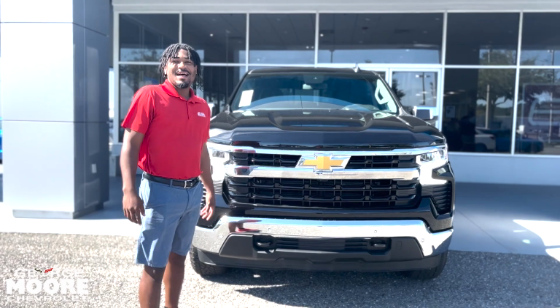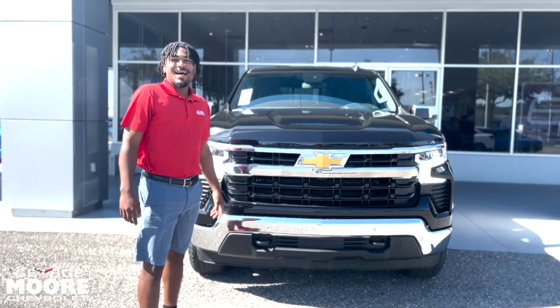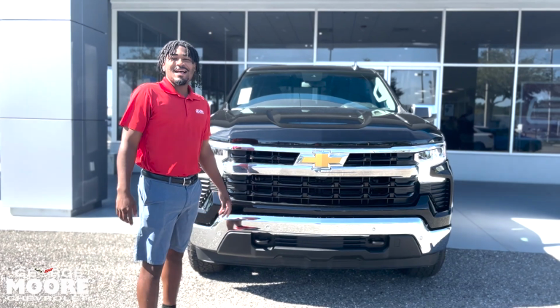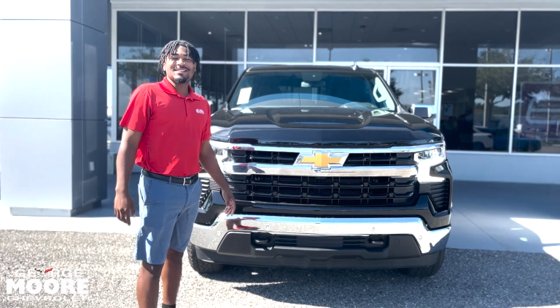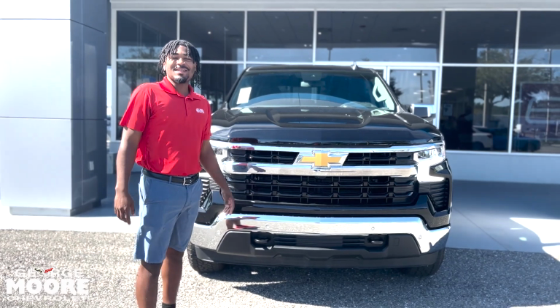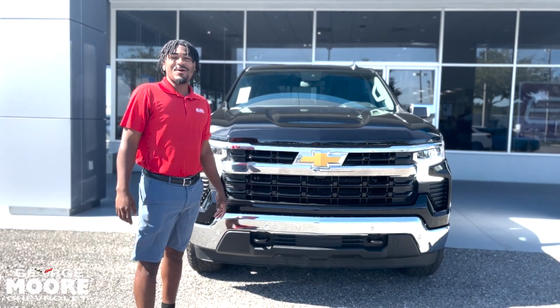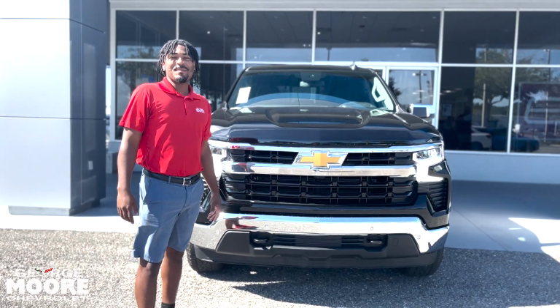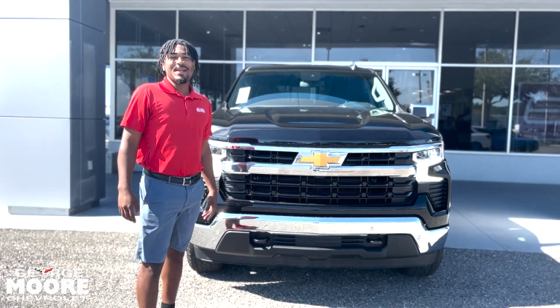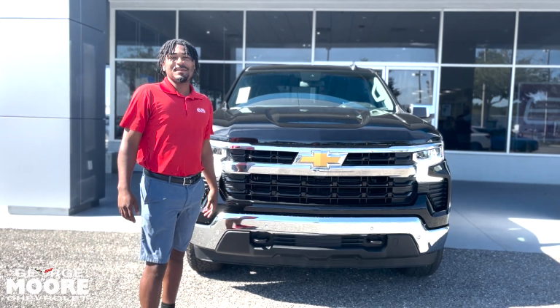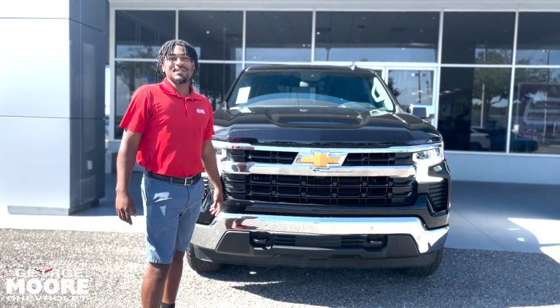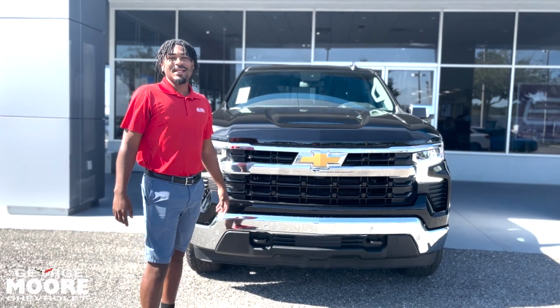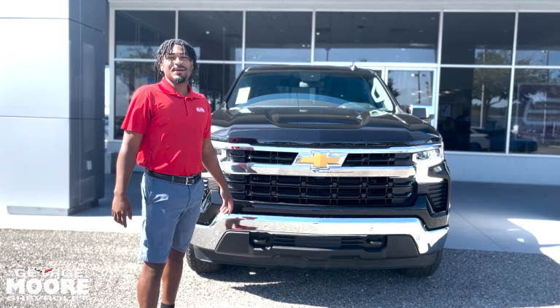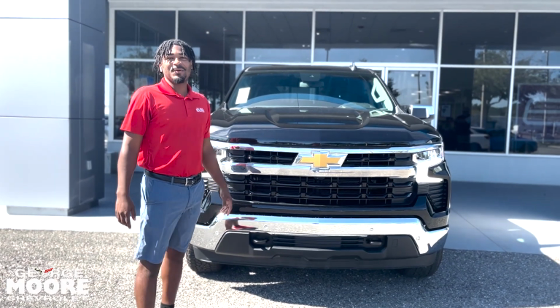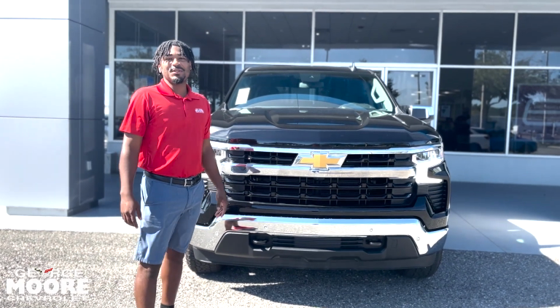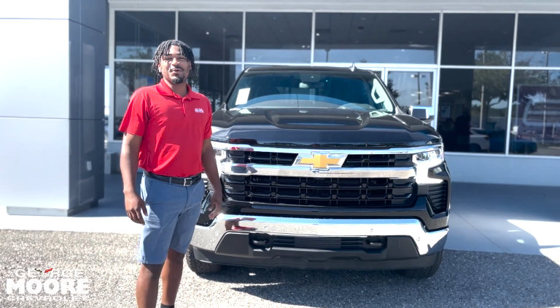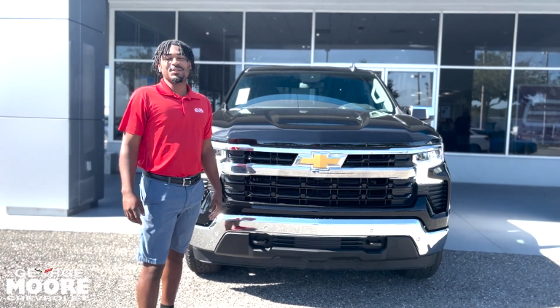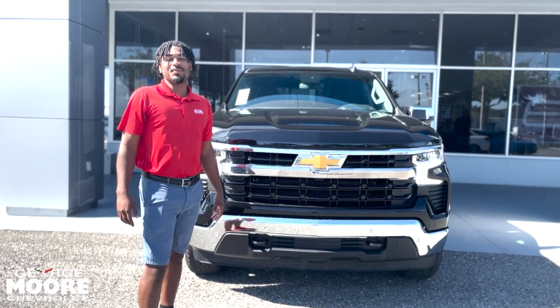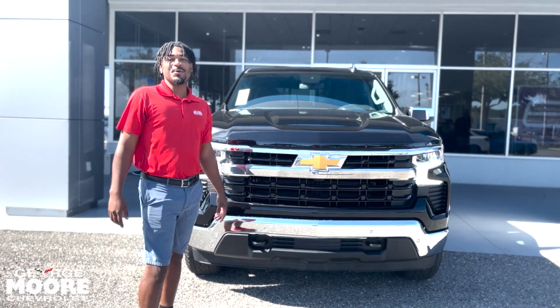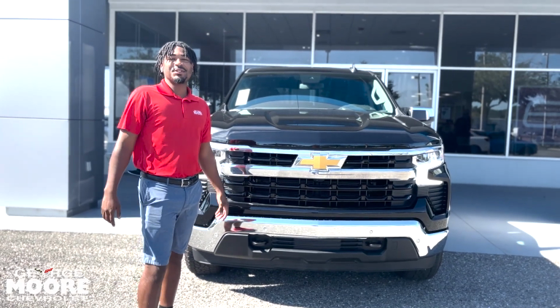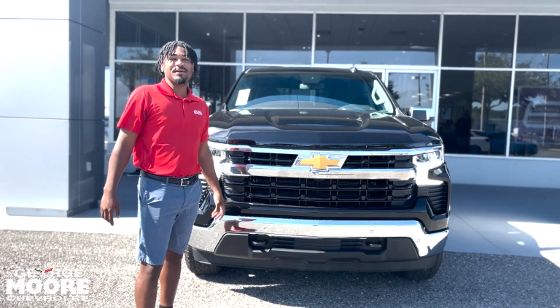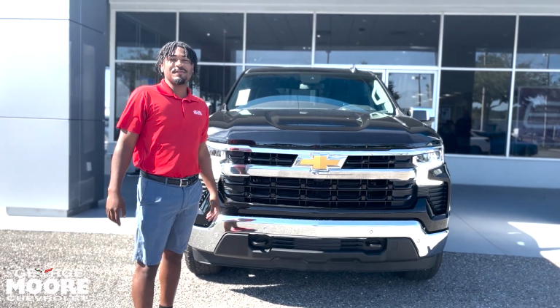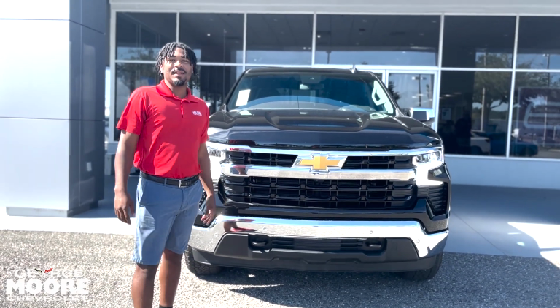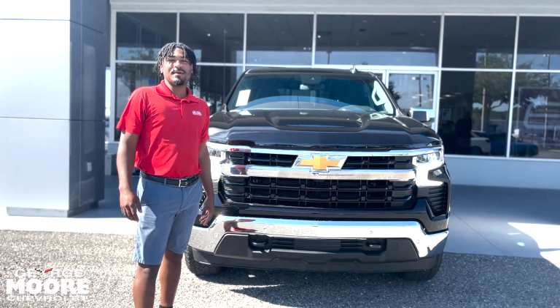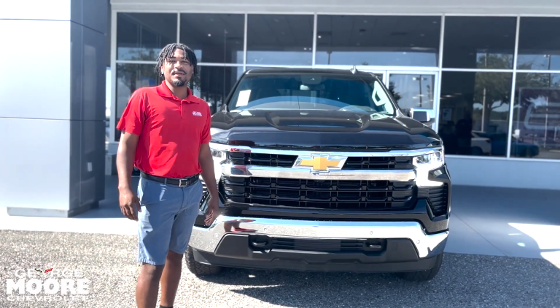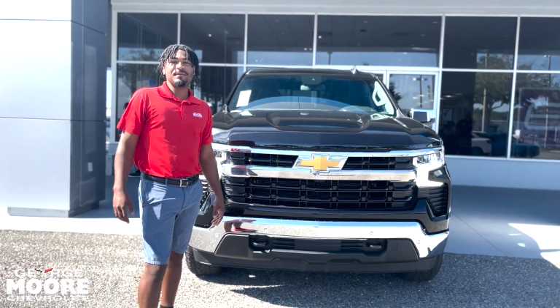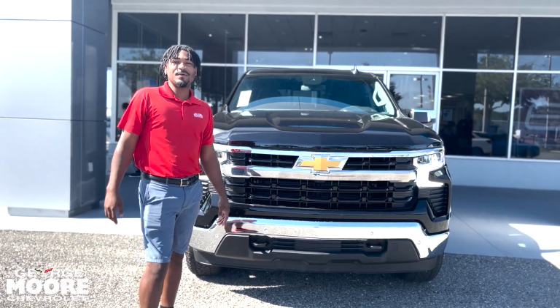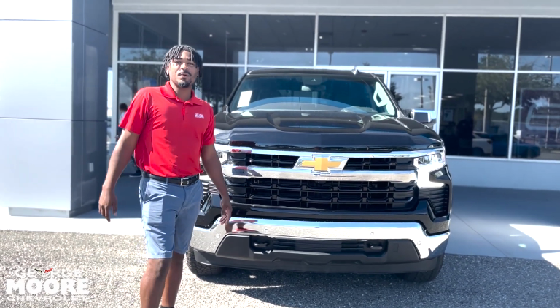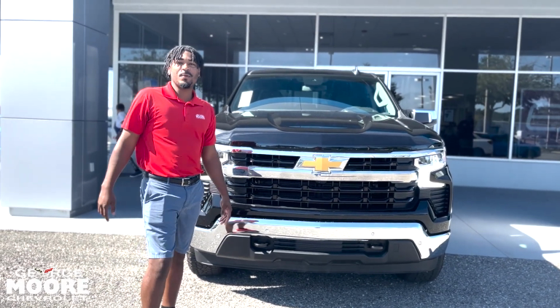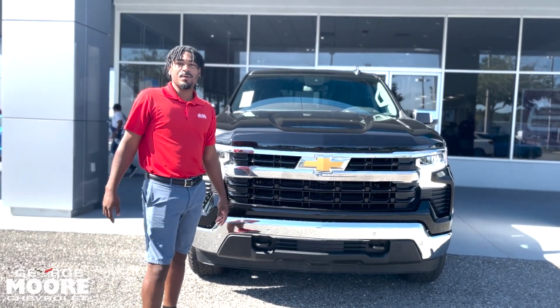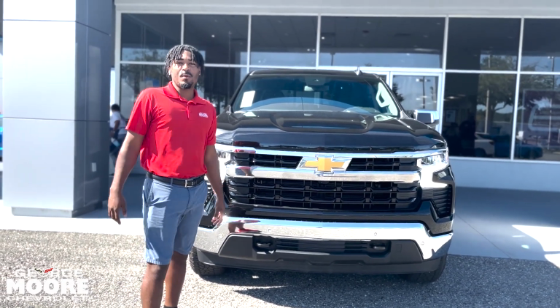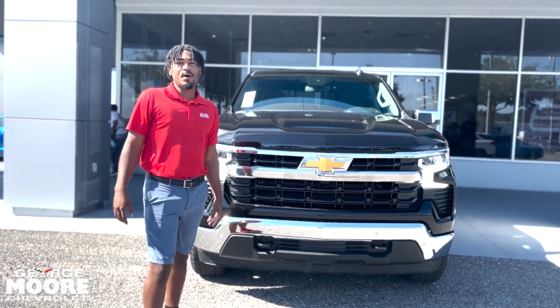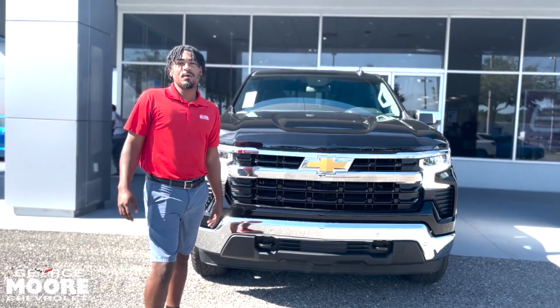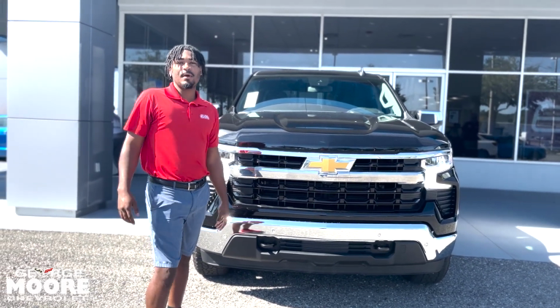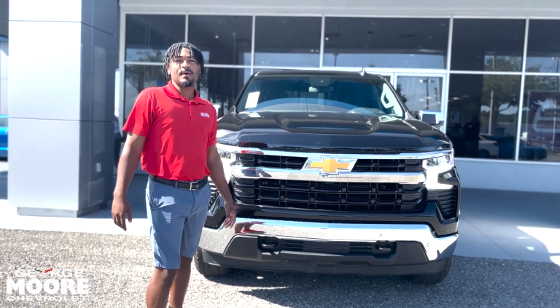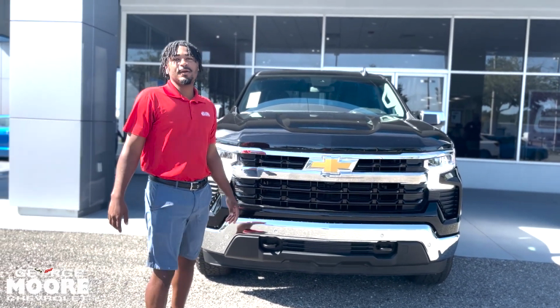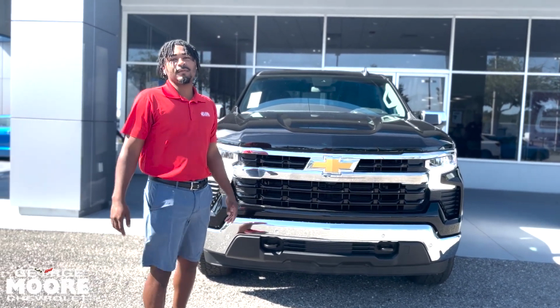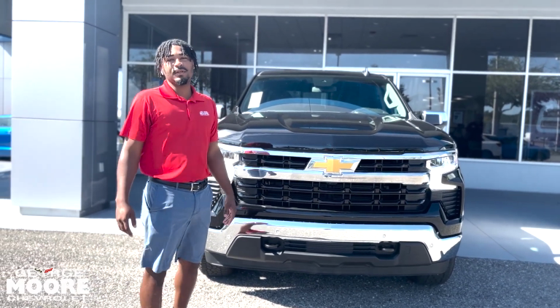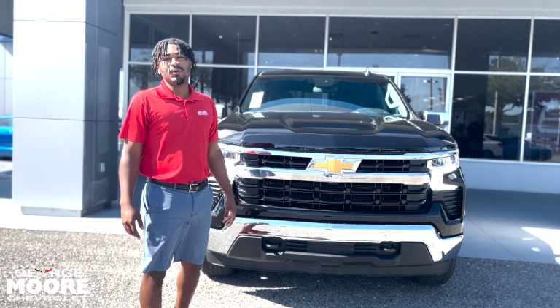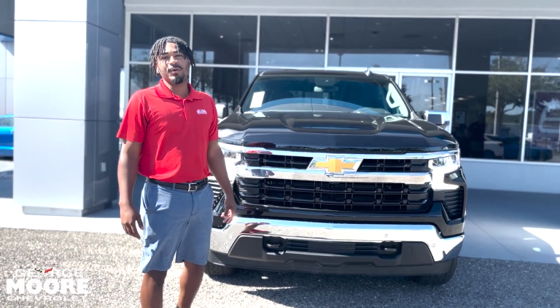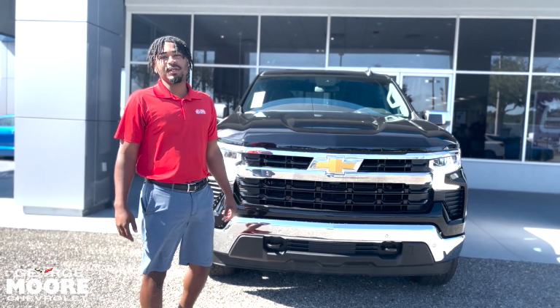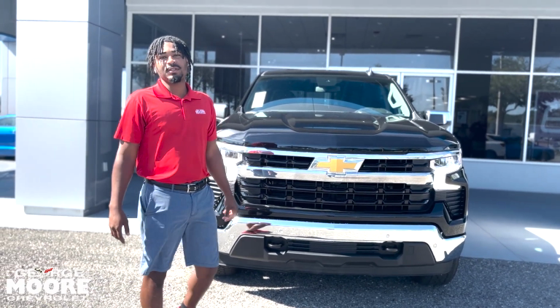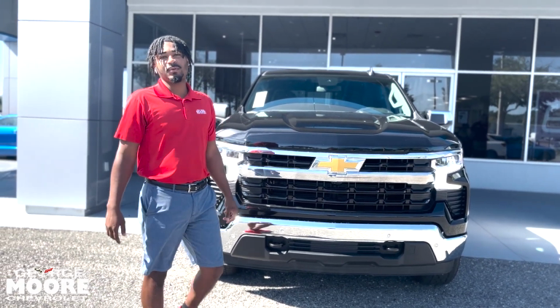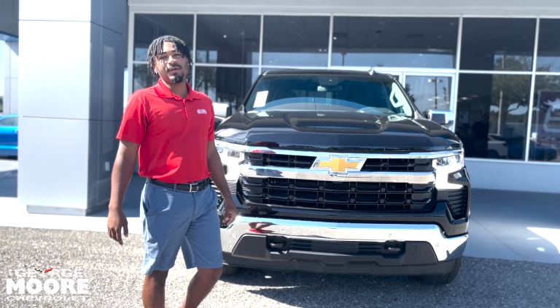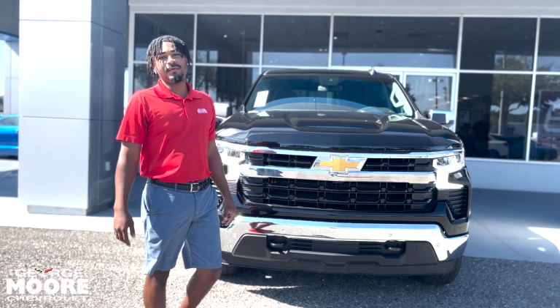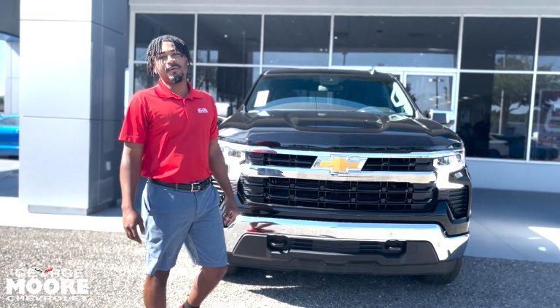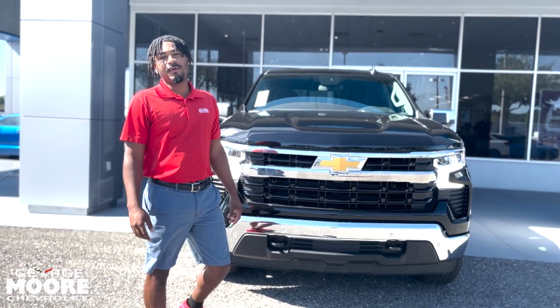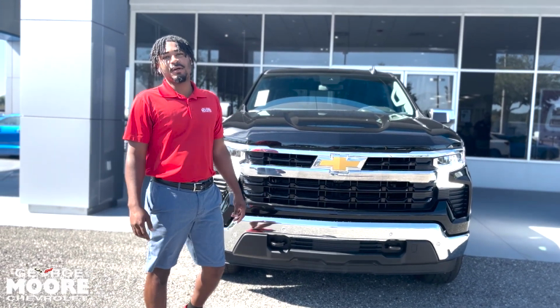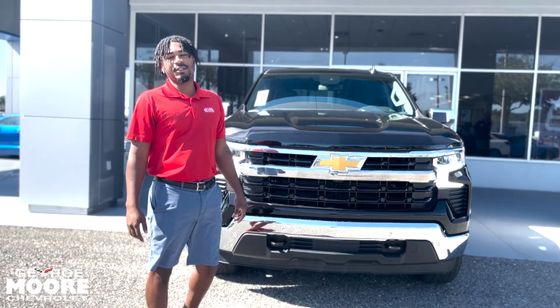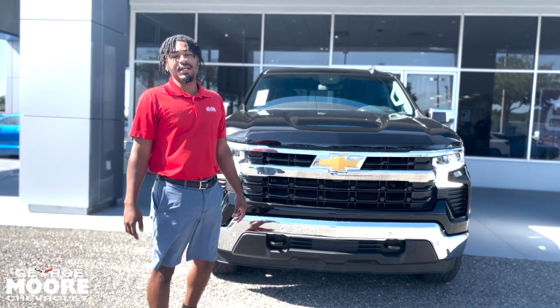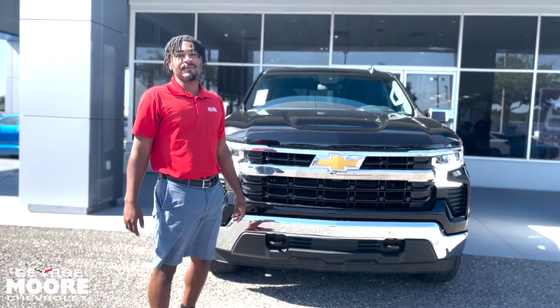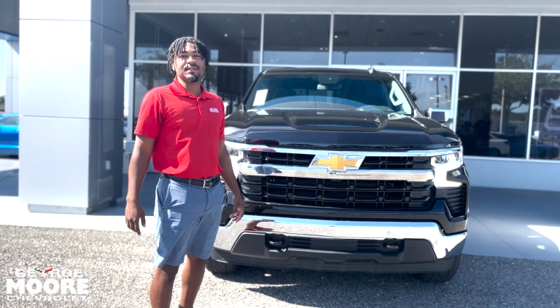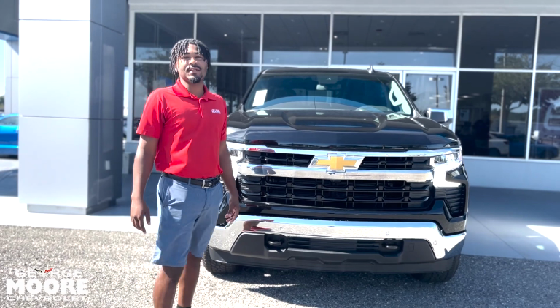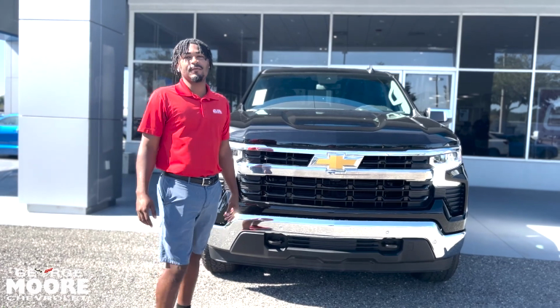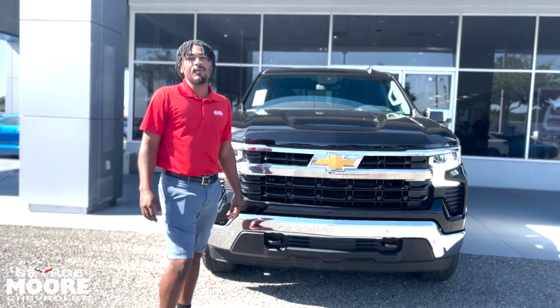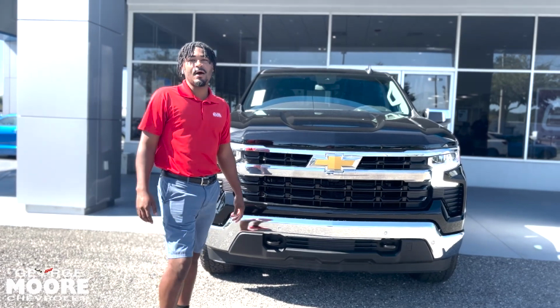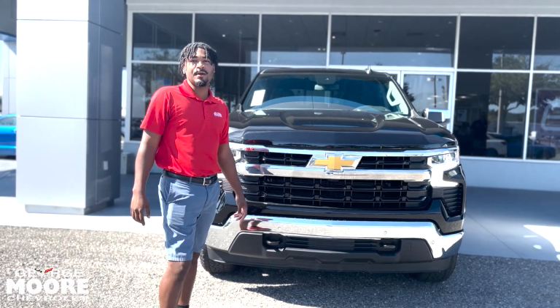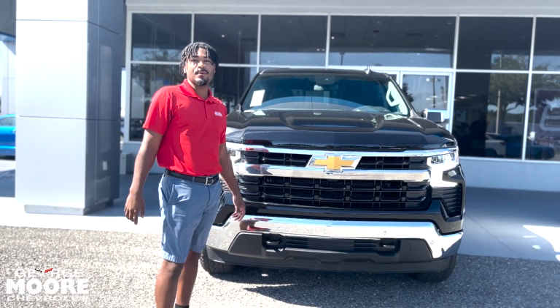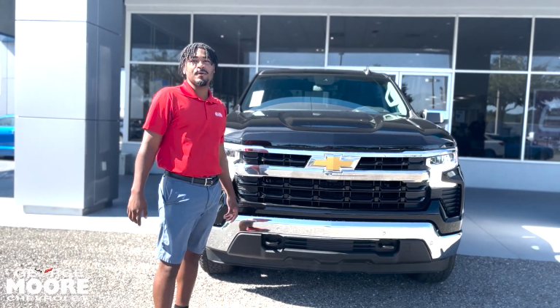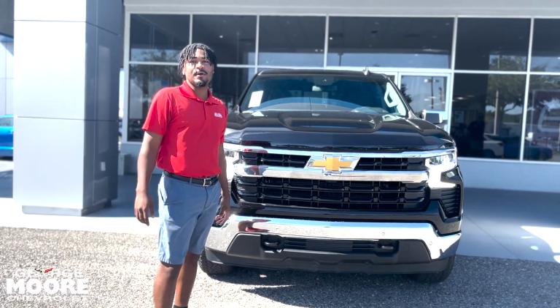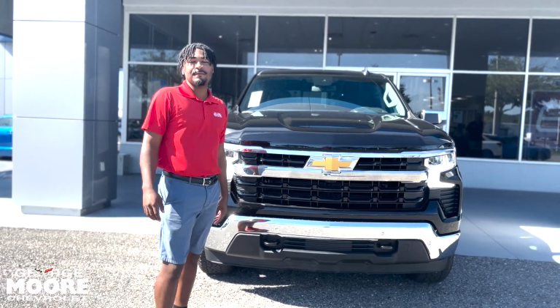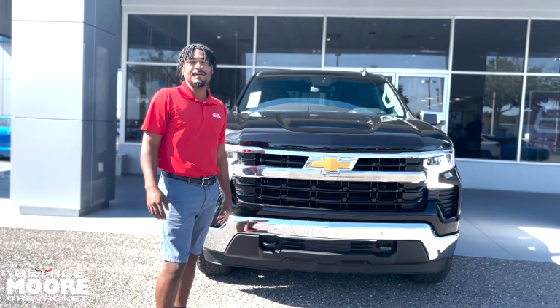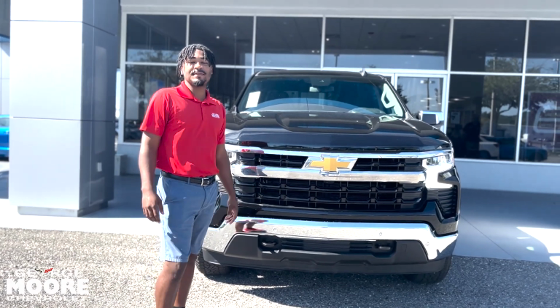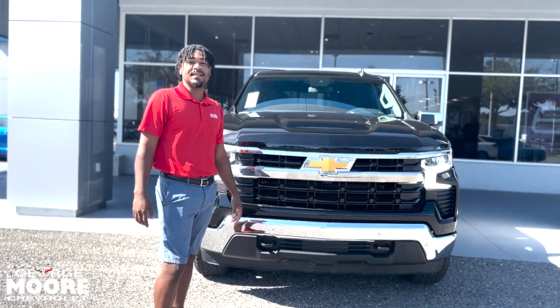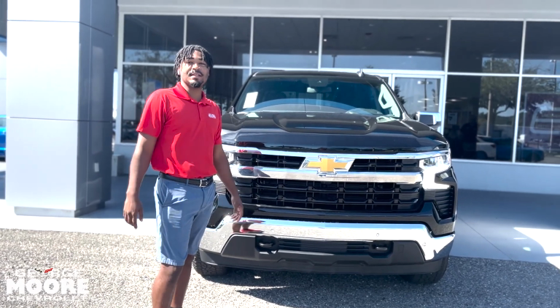How's it going? My name is Lake with George Moore Chevrolet. I'm going to give you a quick walk around of the 2024 Chevy Silverado 1500.